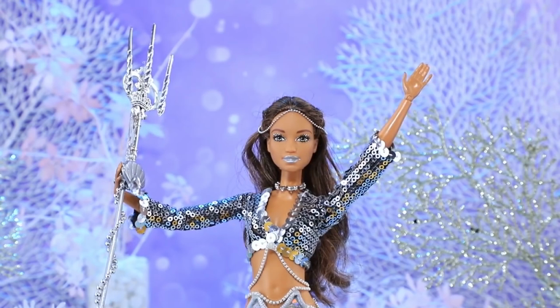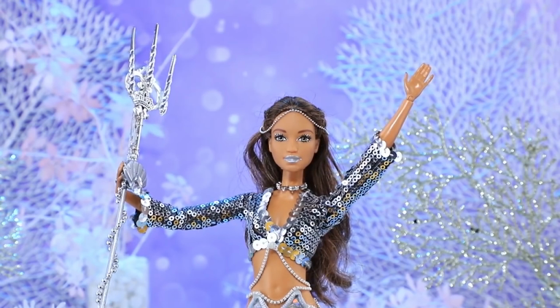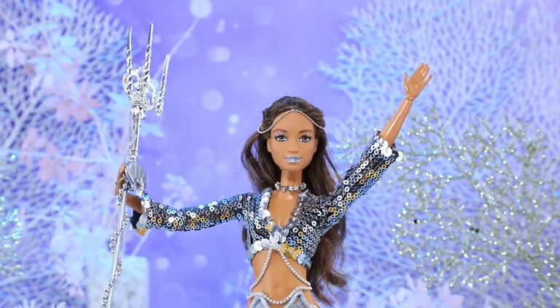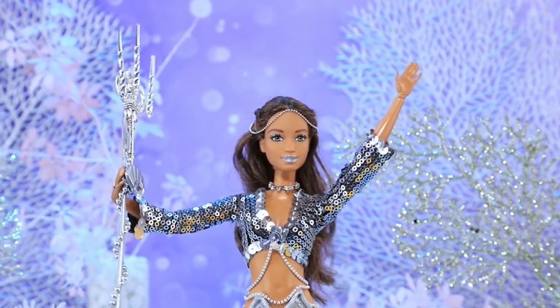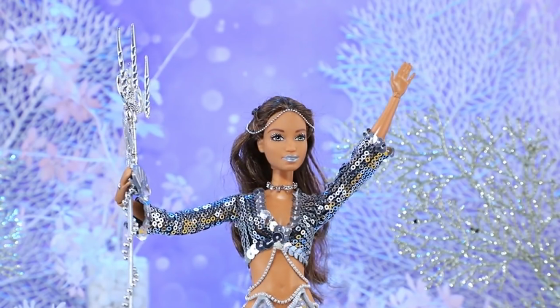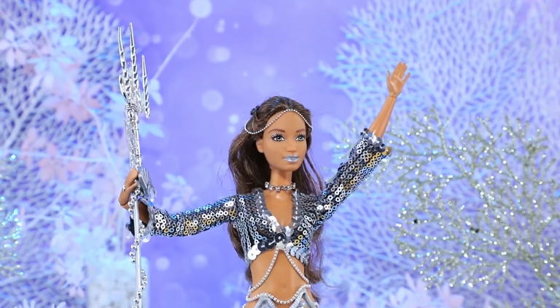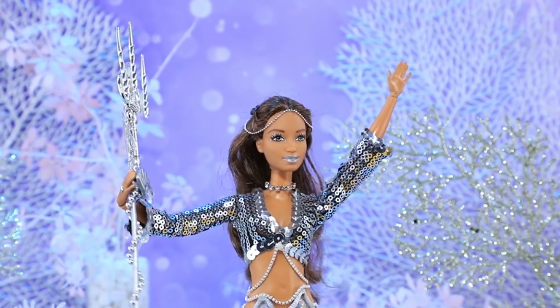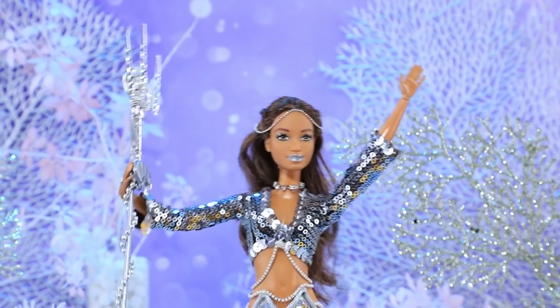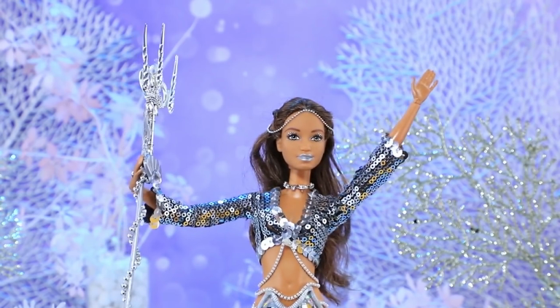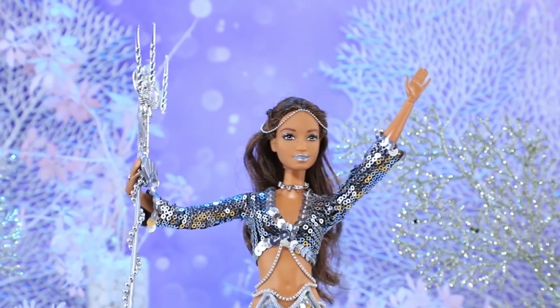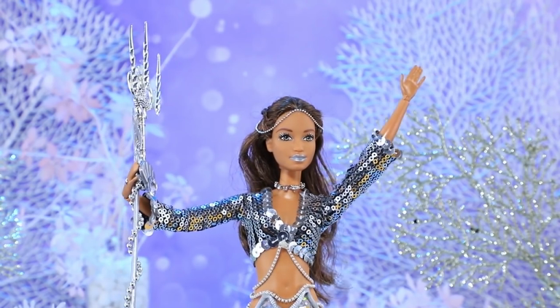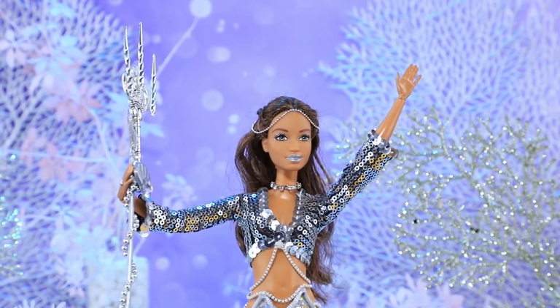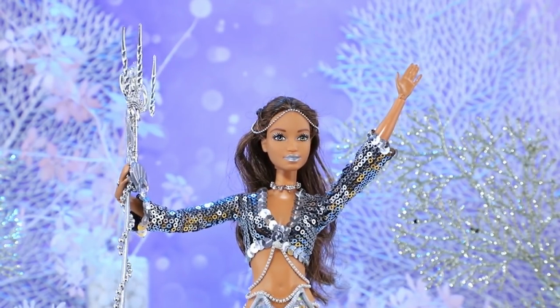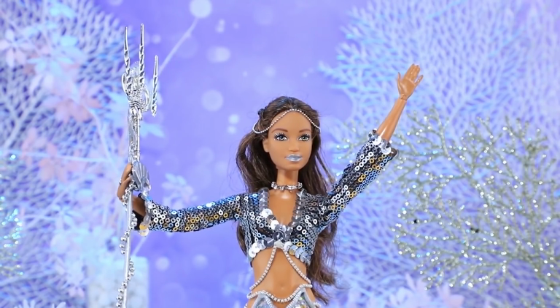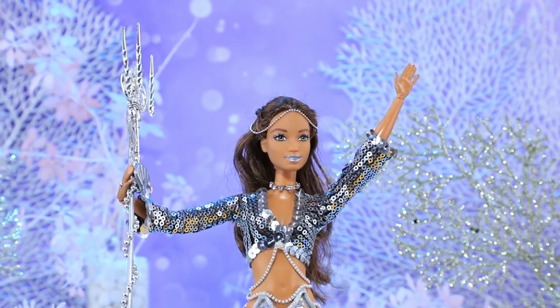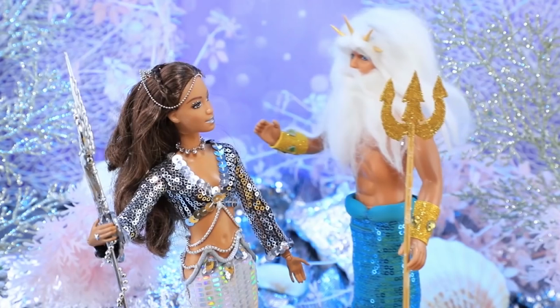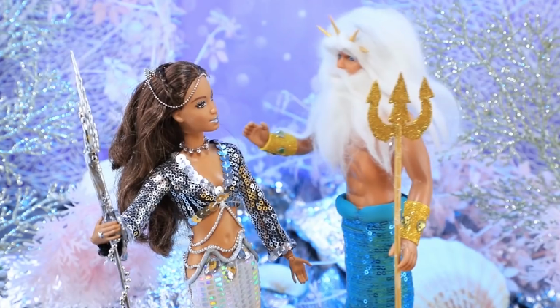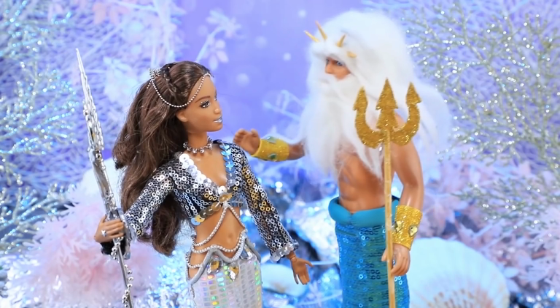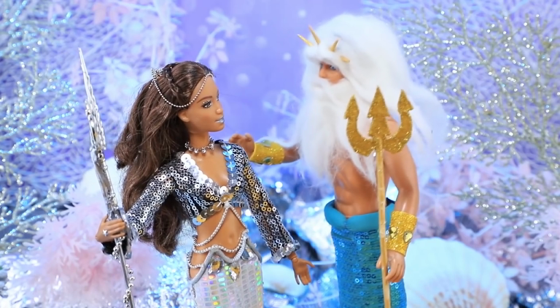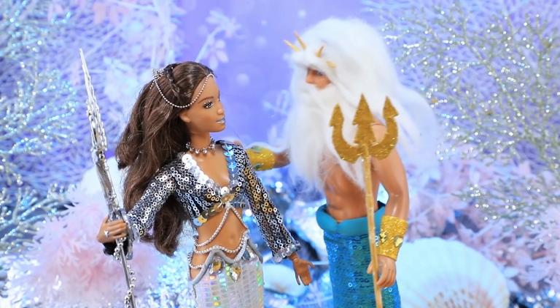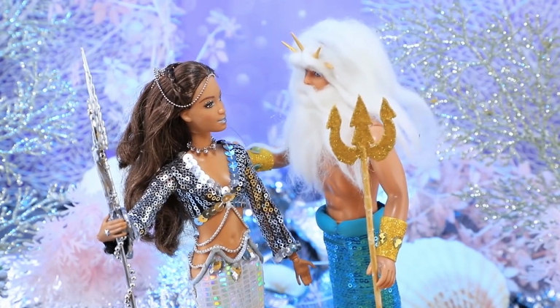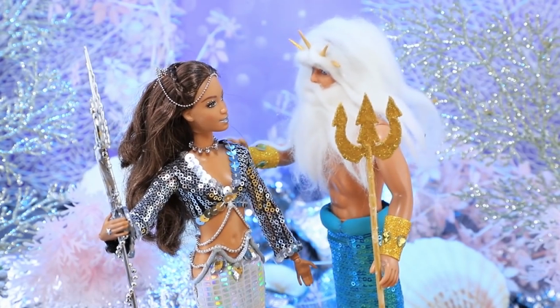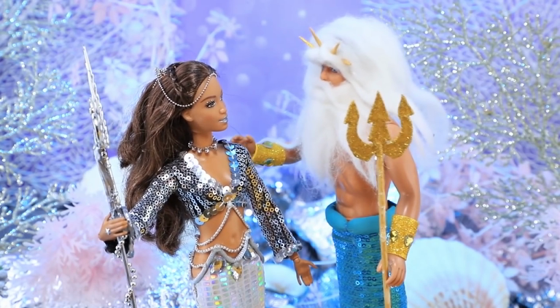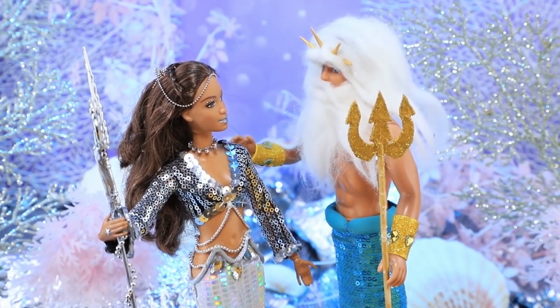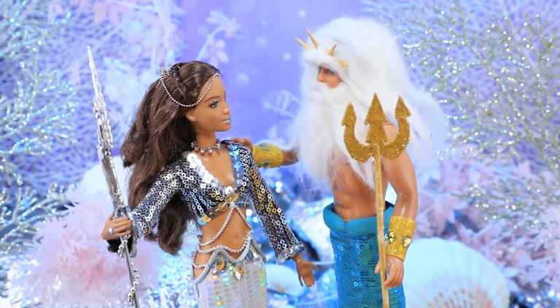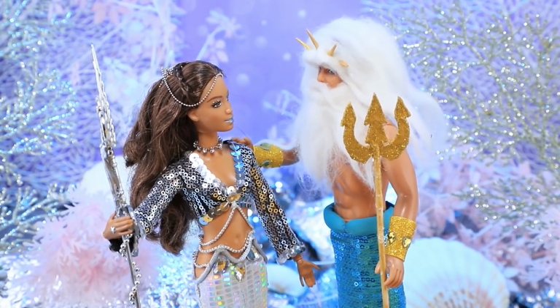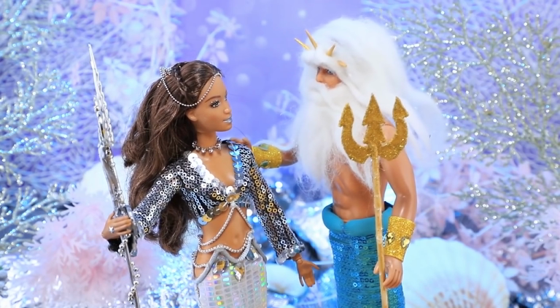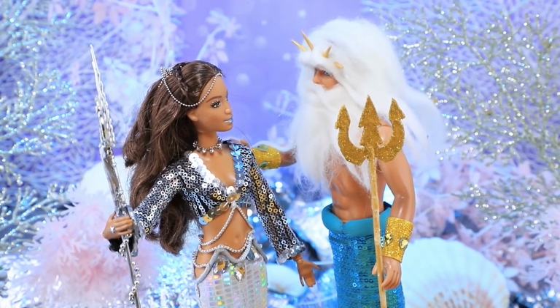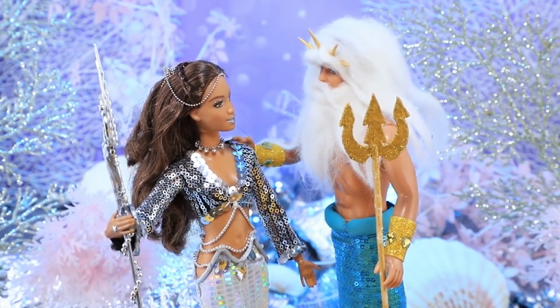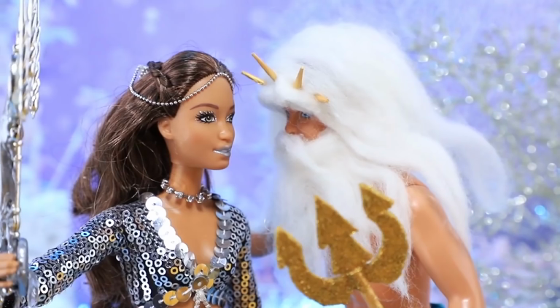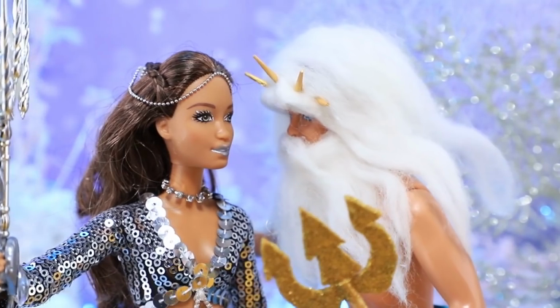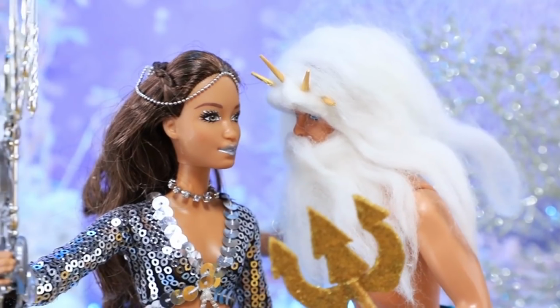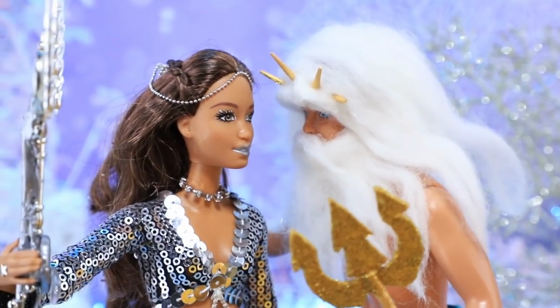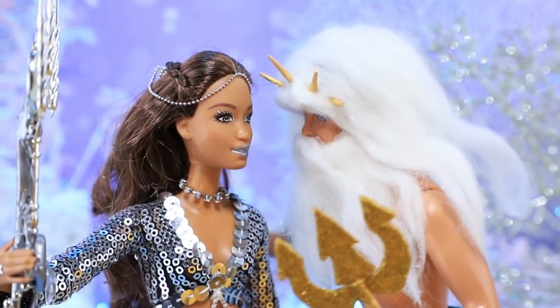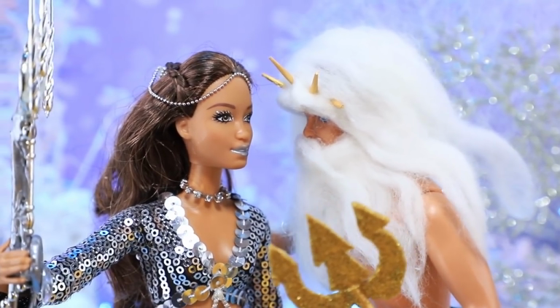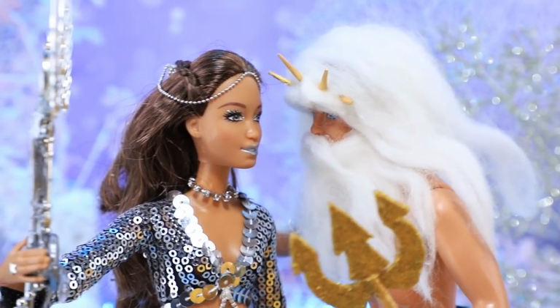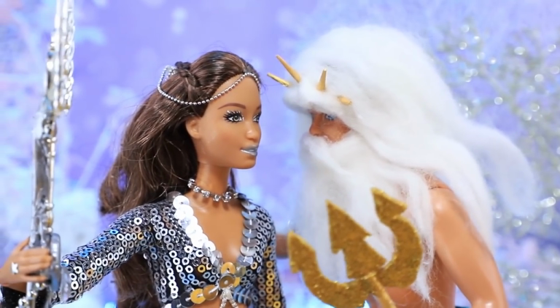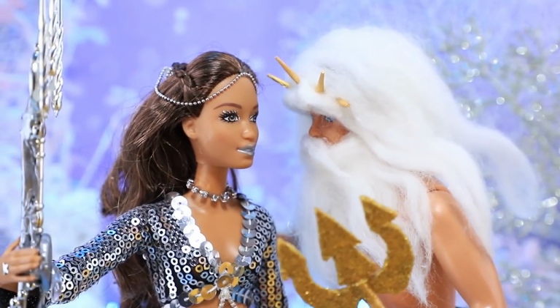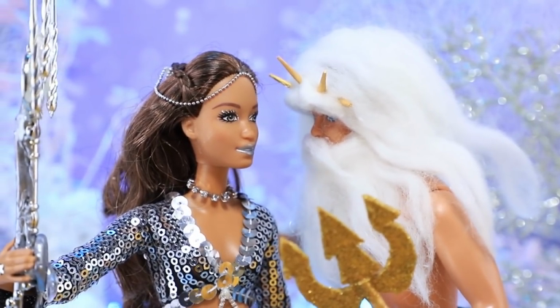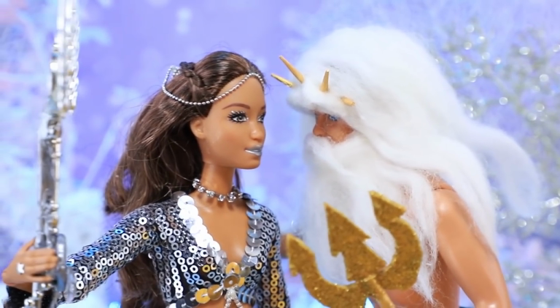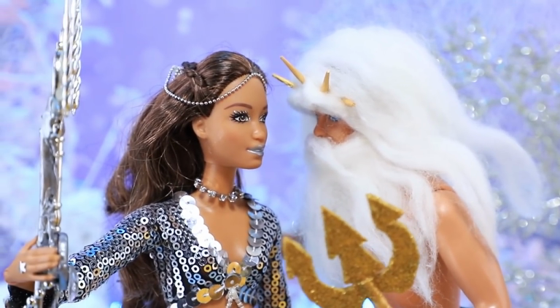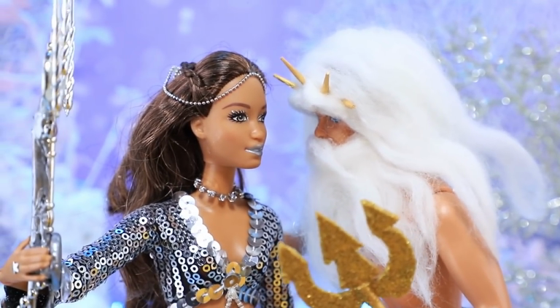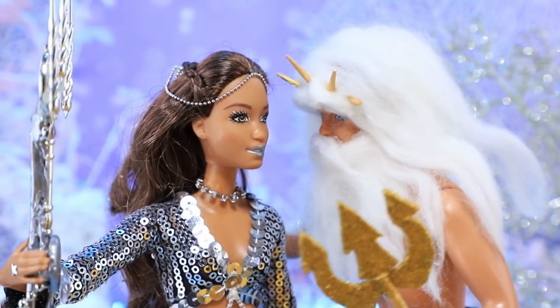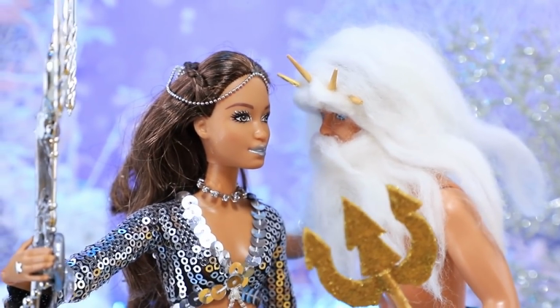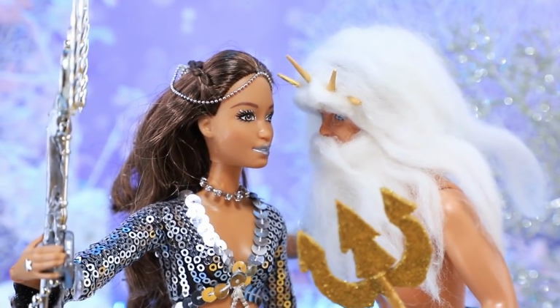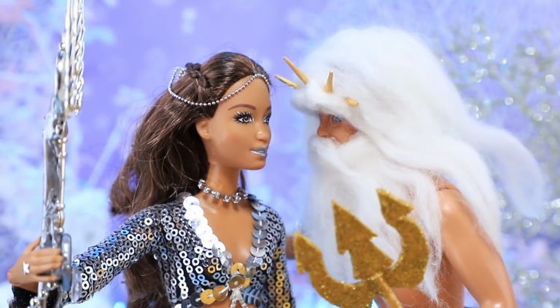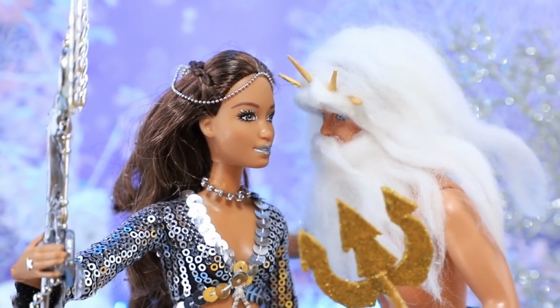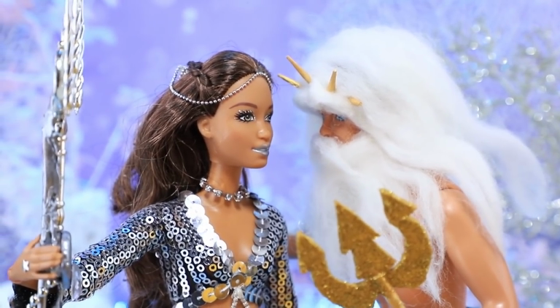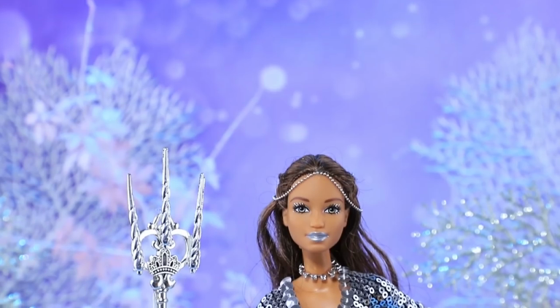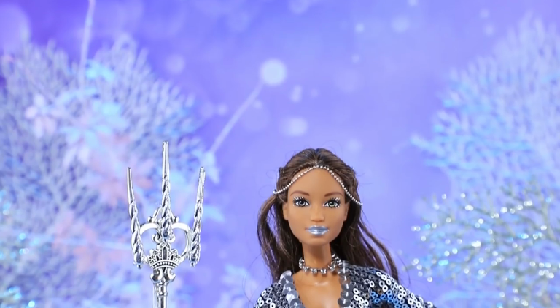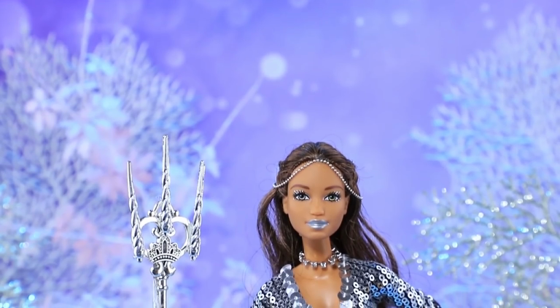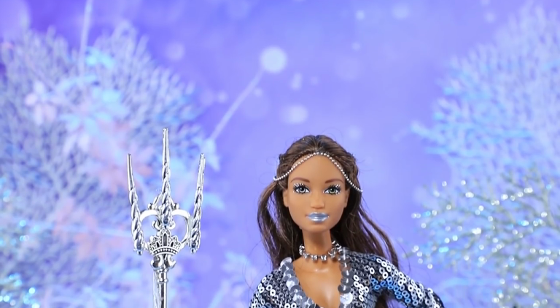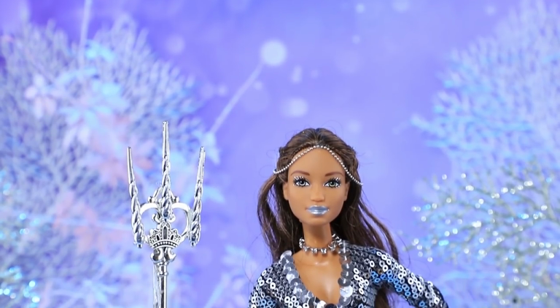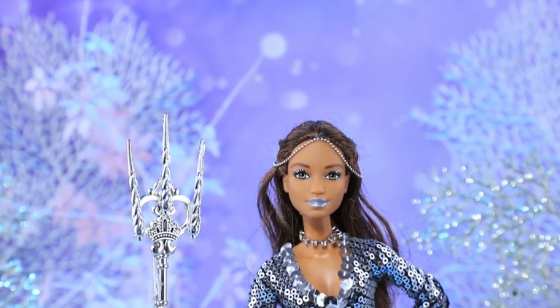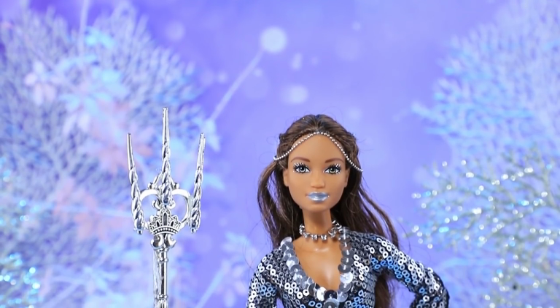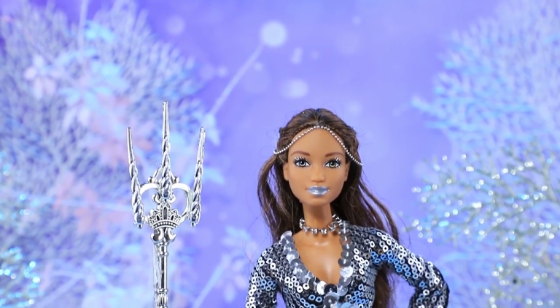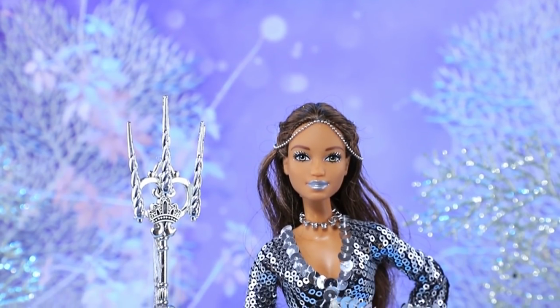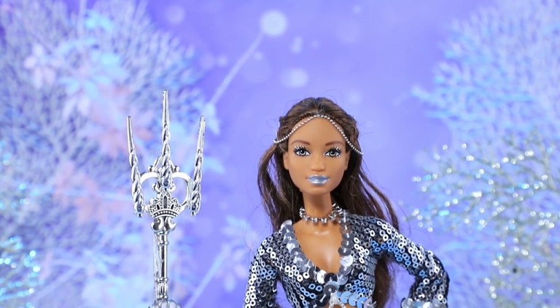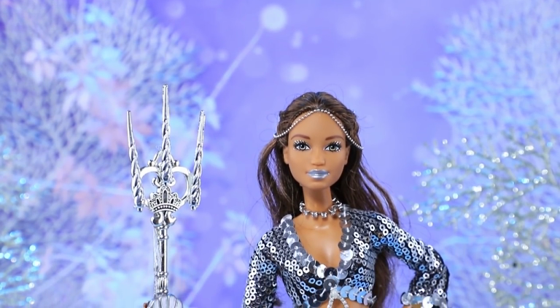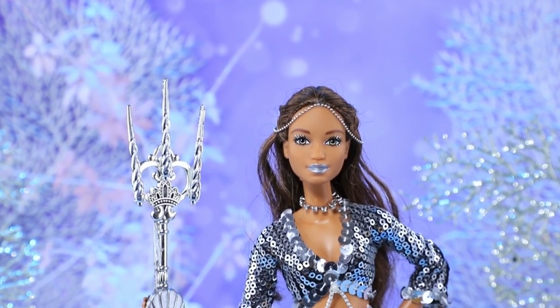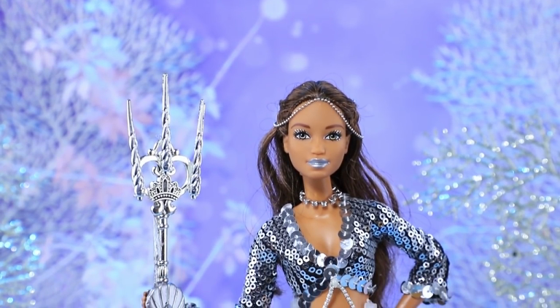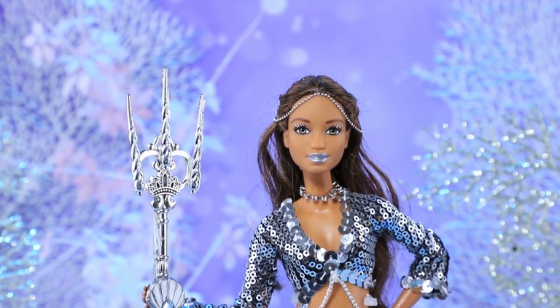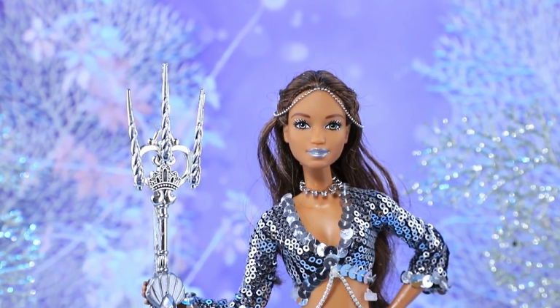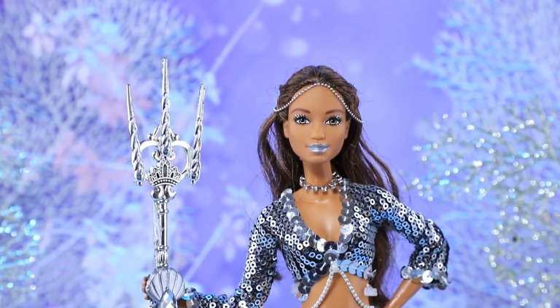Yay, I won! I'm proud of you, Little Mermaid! Now the Triton is yours! Audrey will be so jealous!